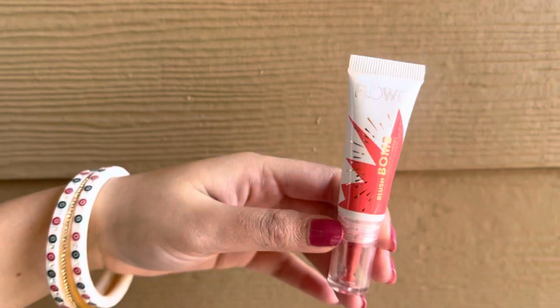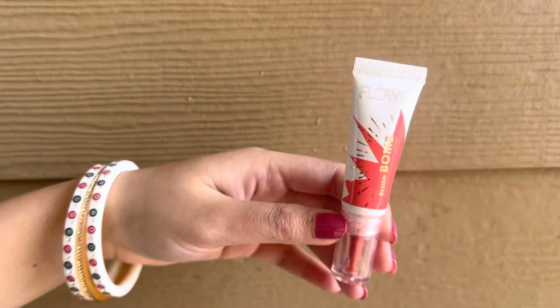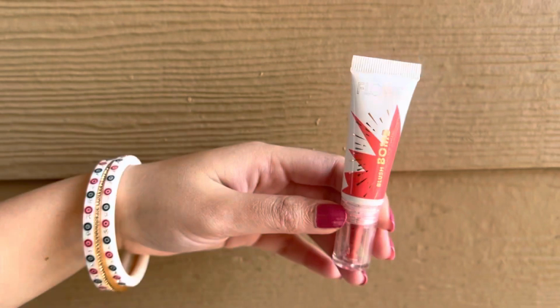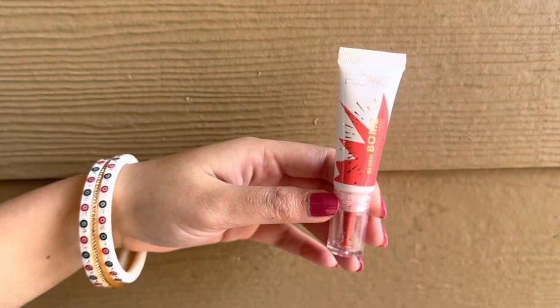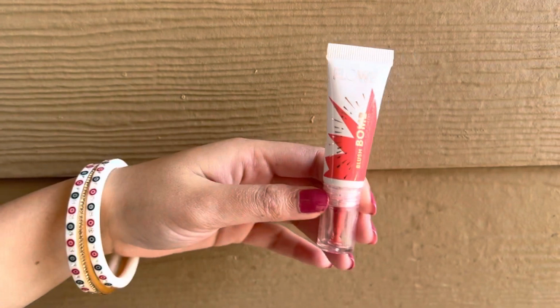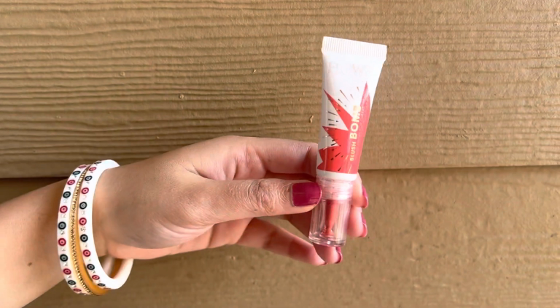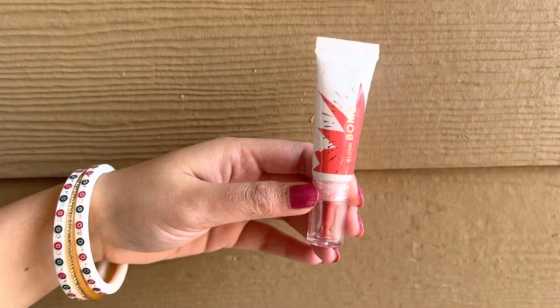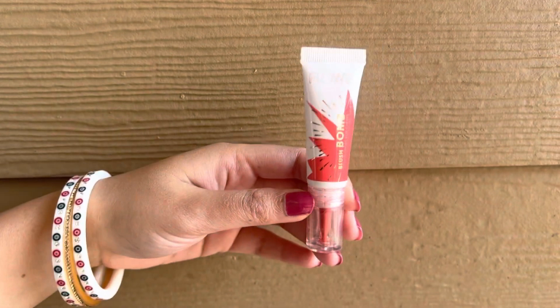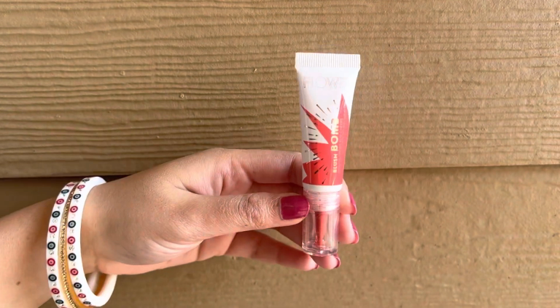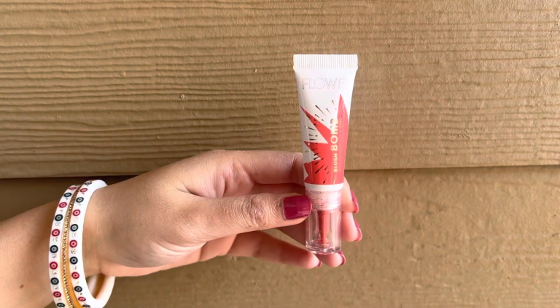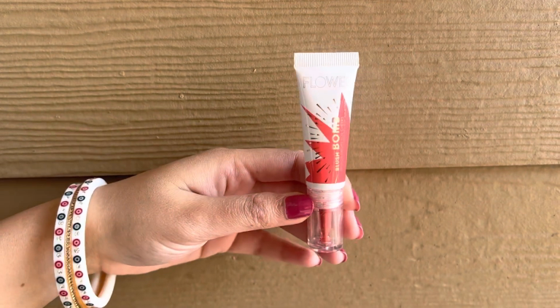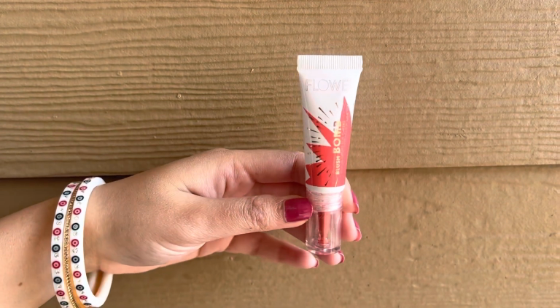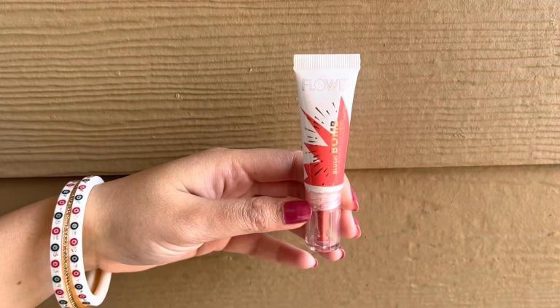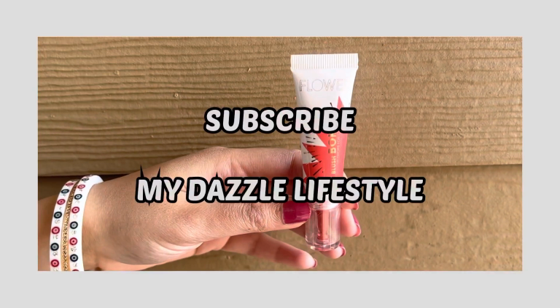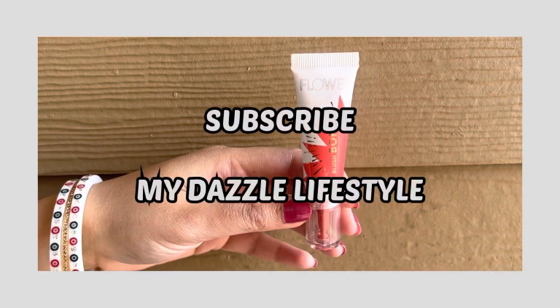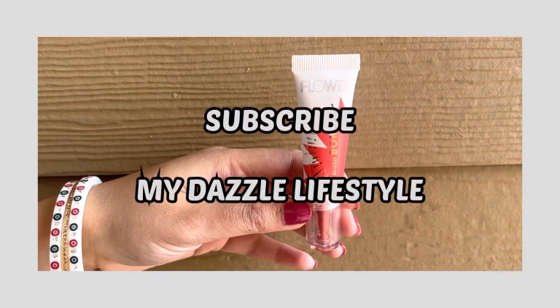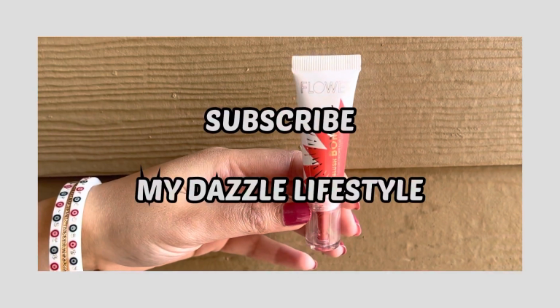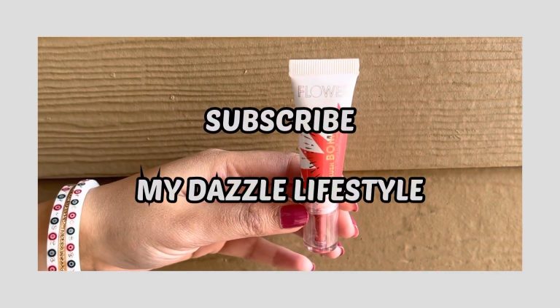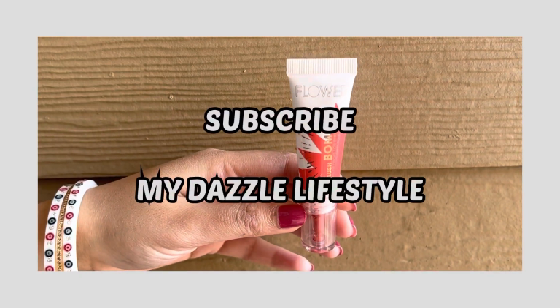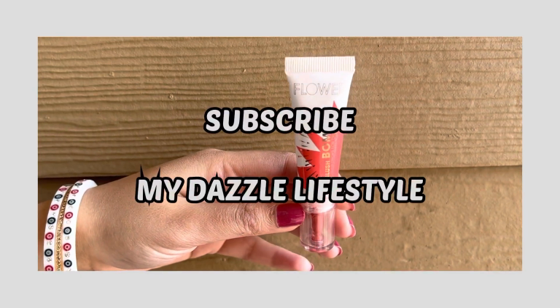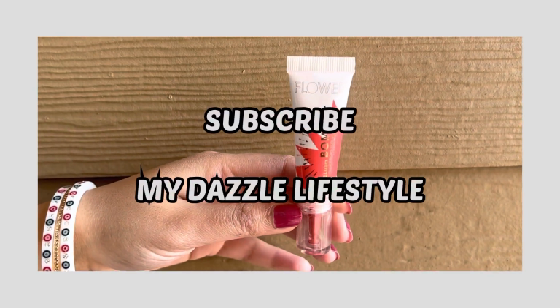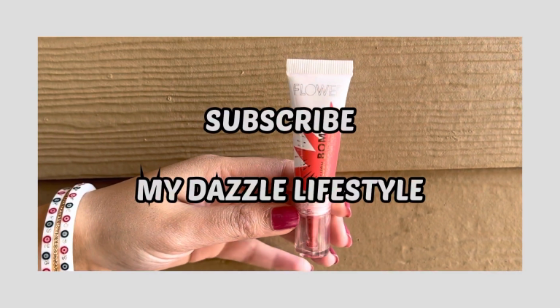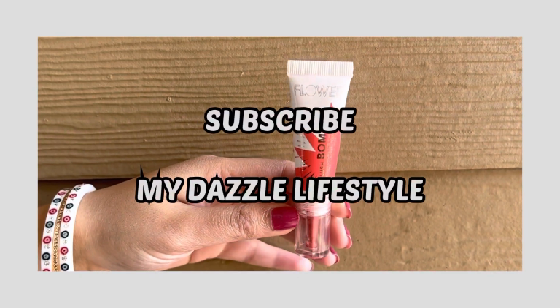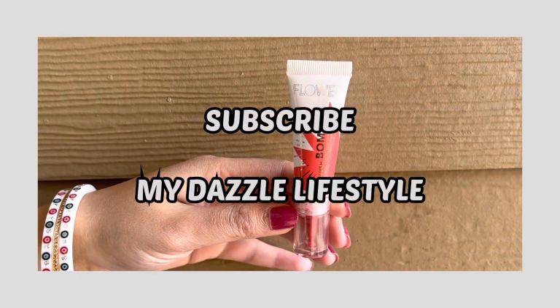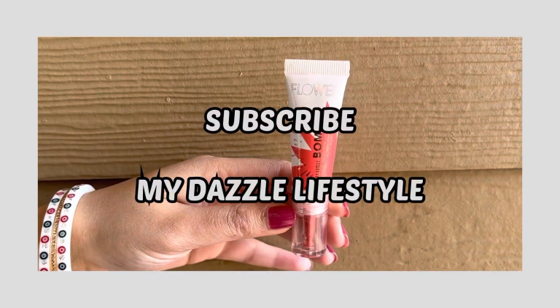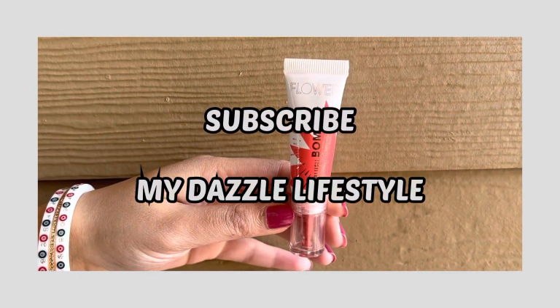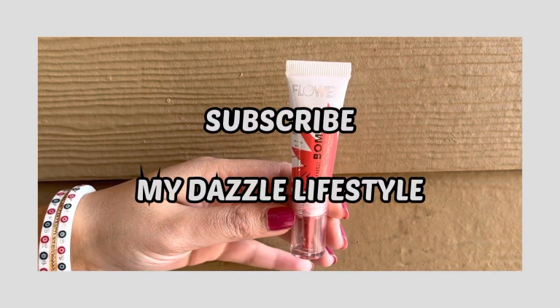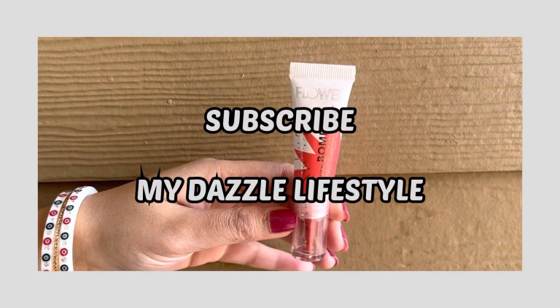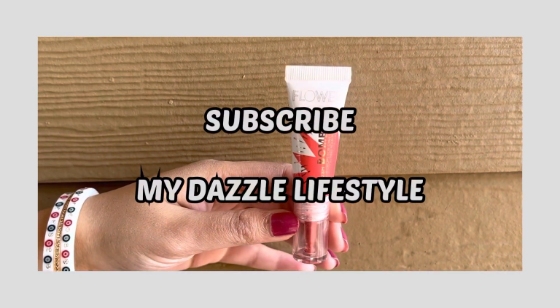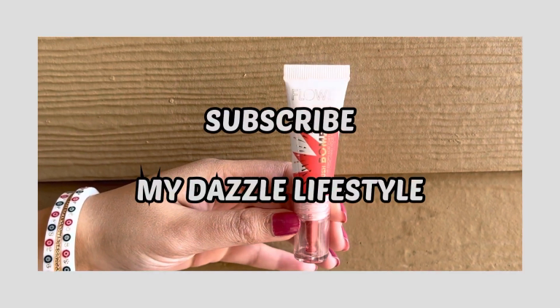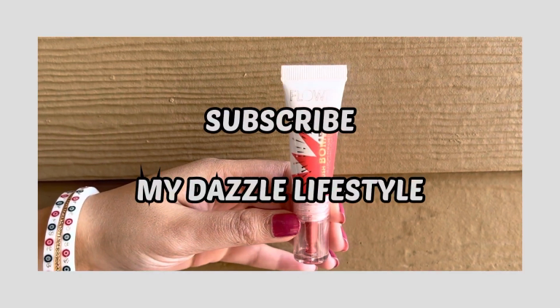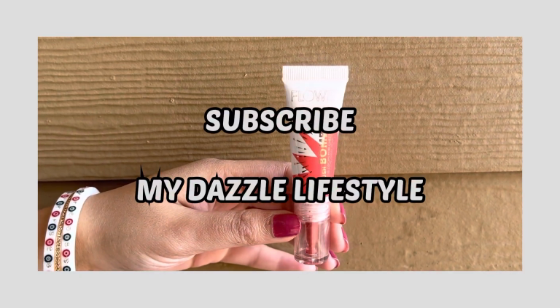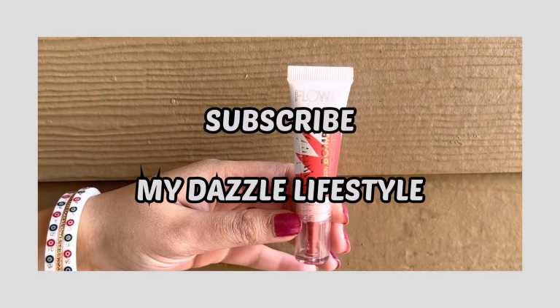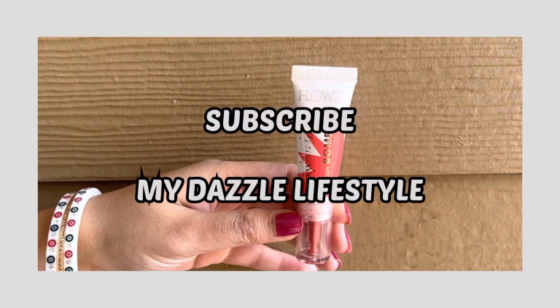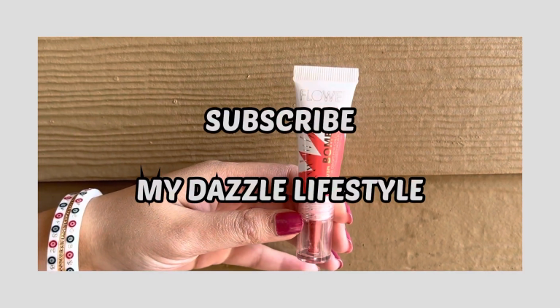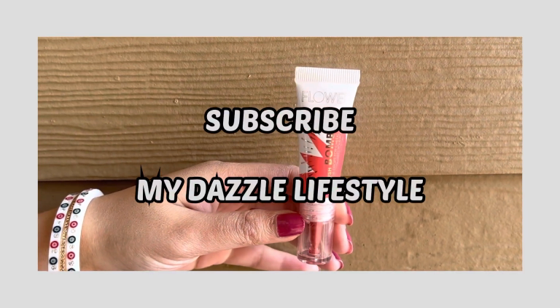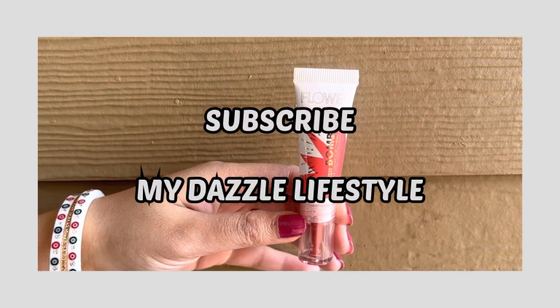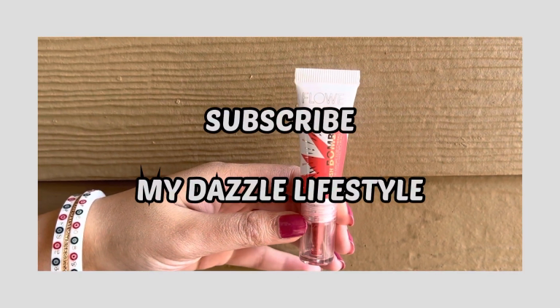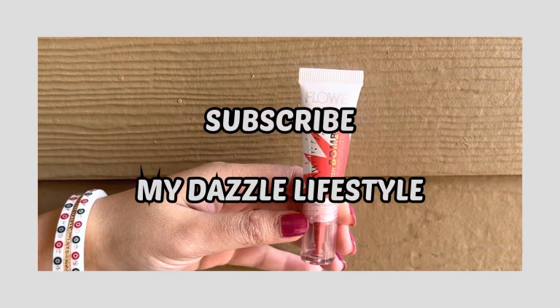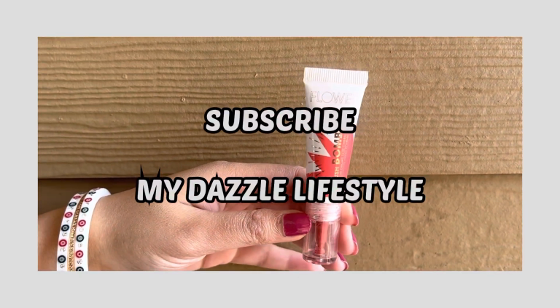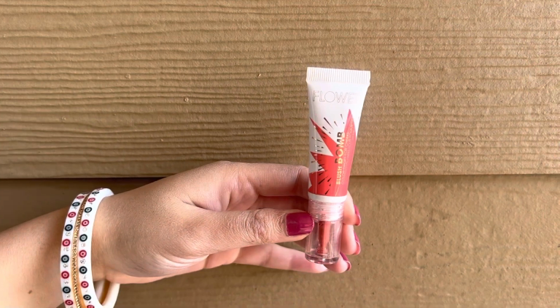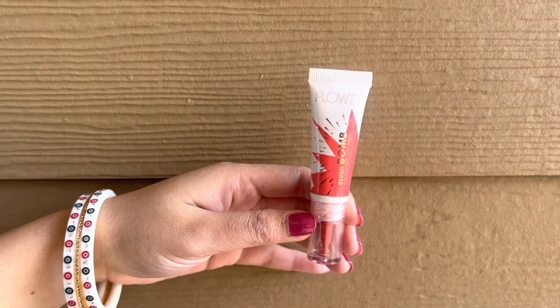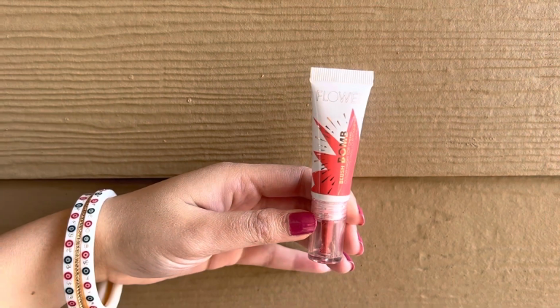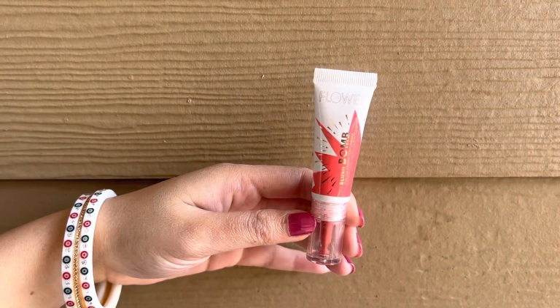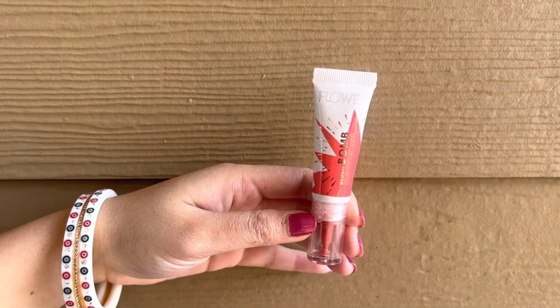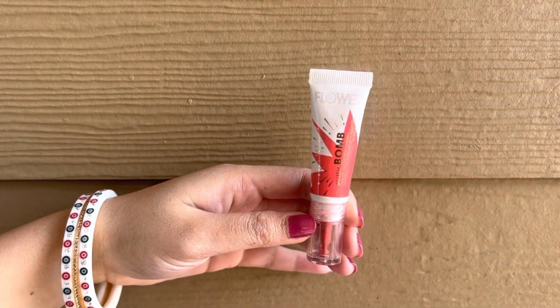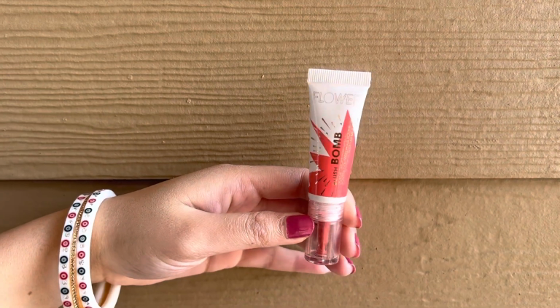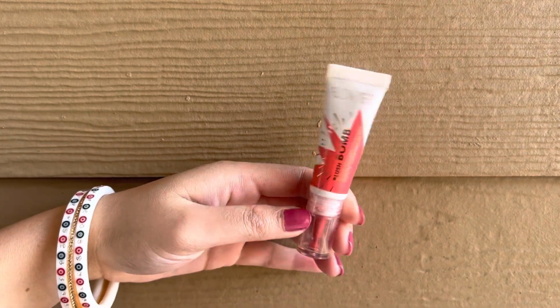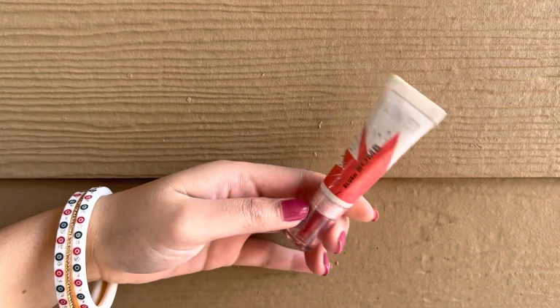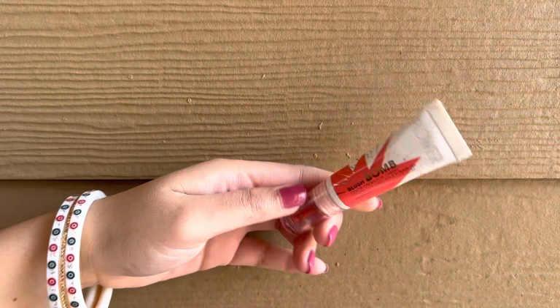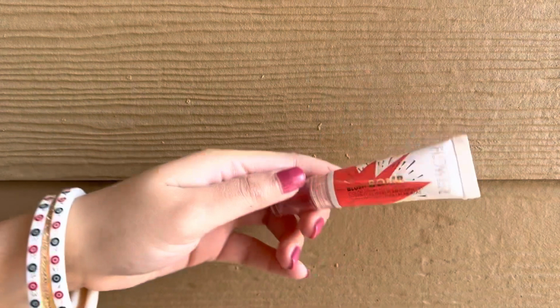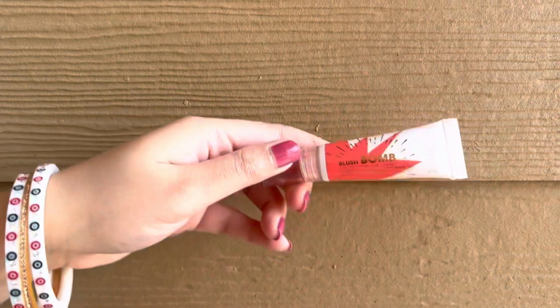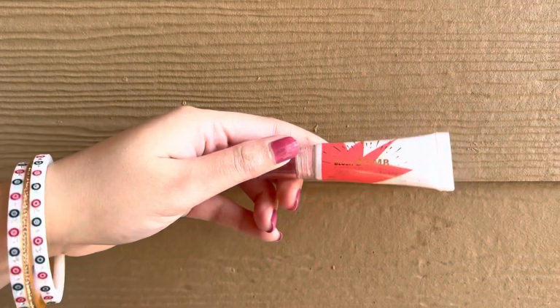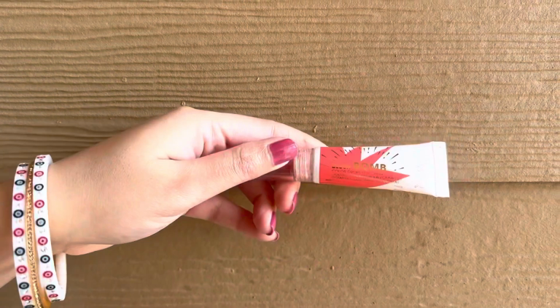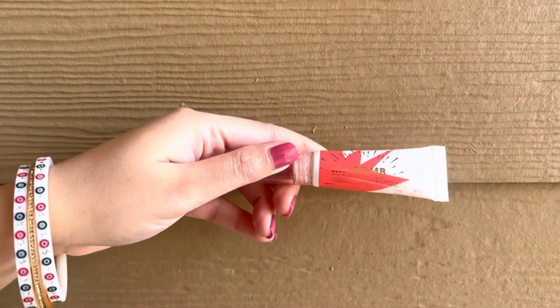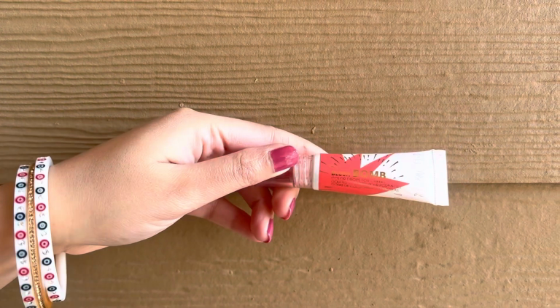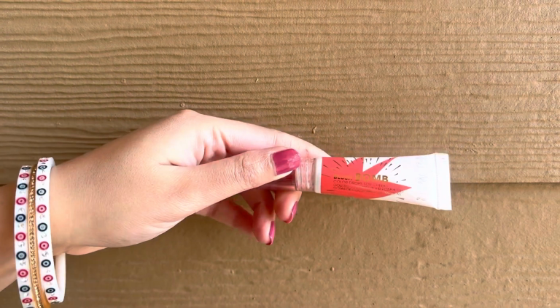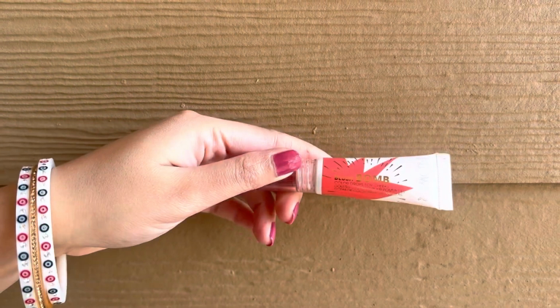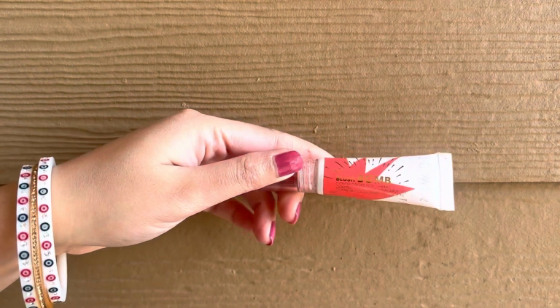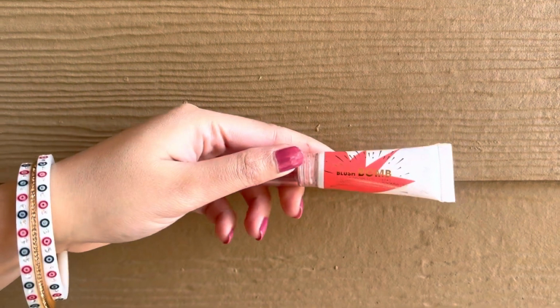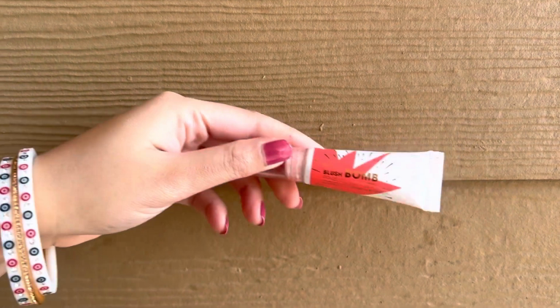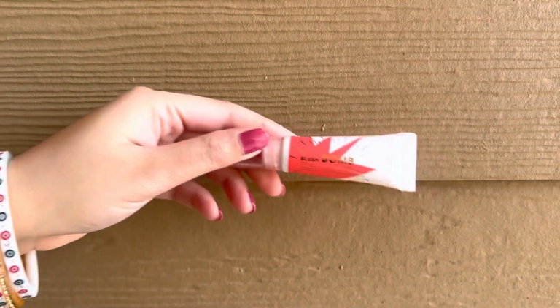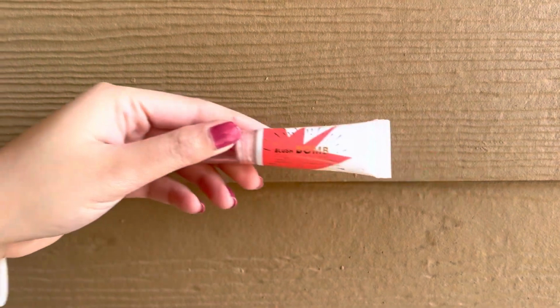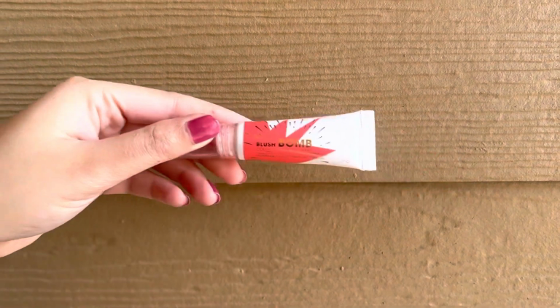Hello everyone, welcome or welcome back. If you are new here, please take out a moment and do subscribe to my channel. It will mean a lot to me.